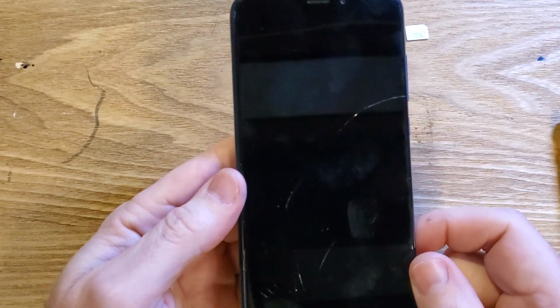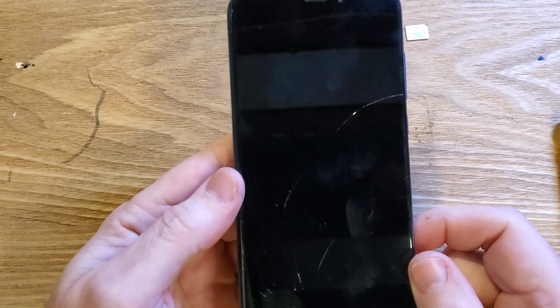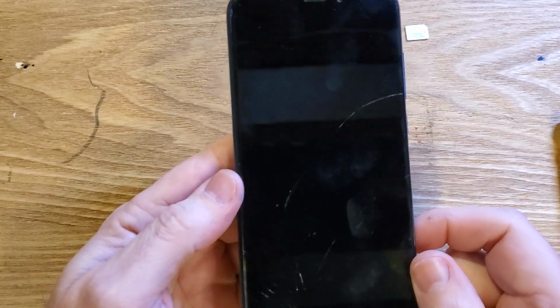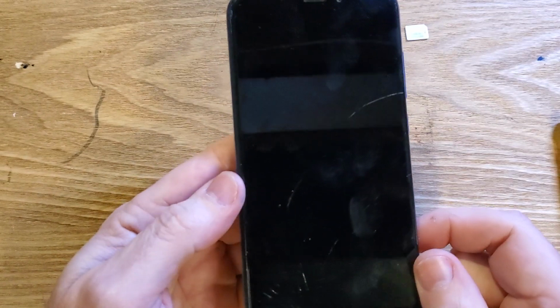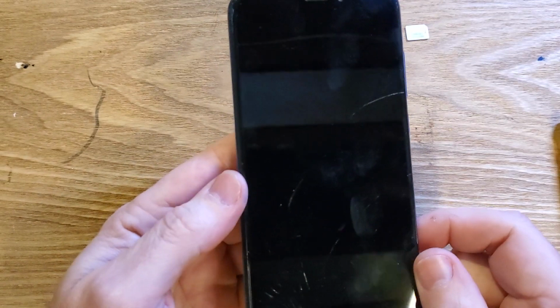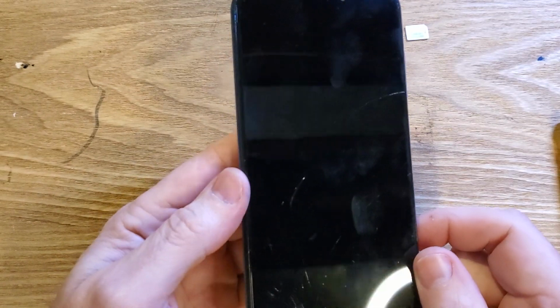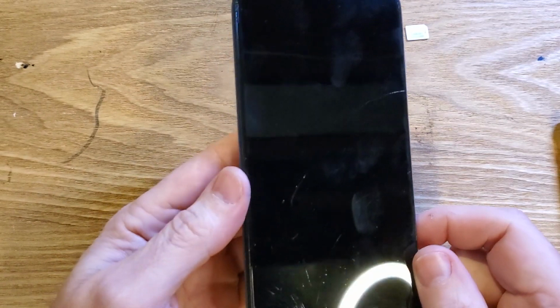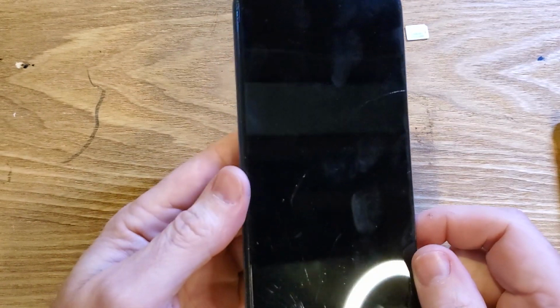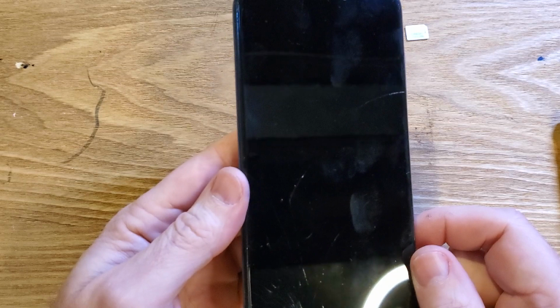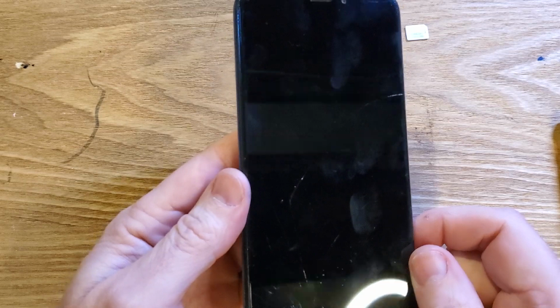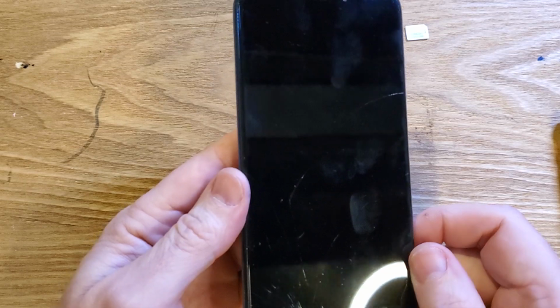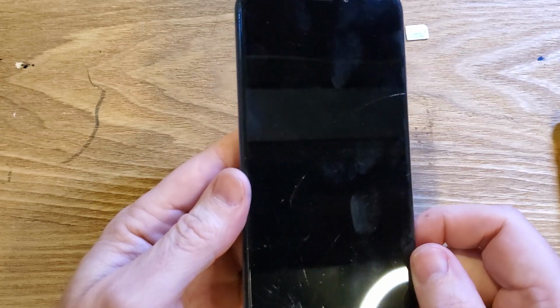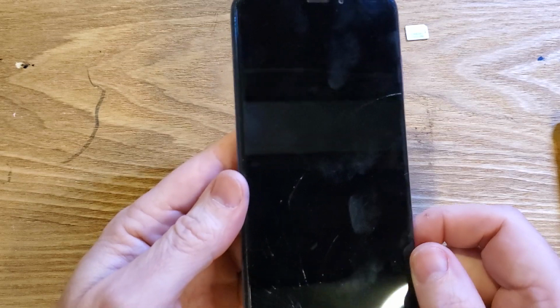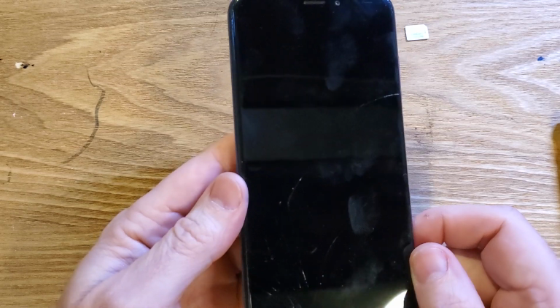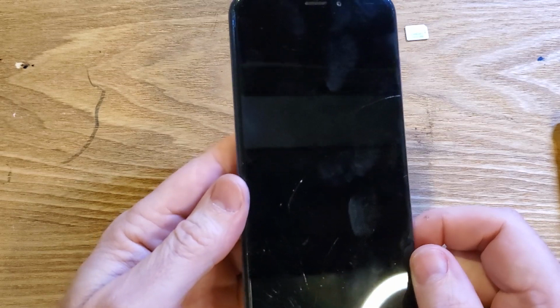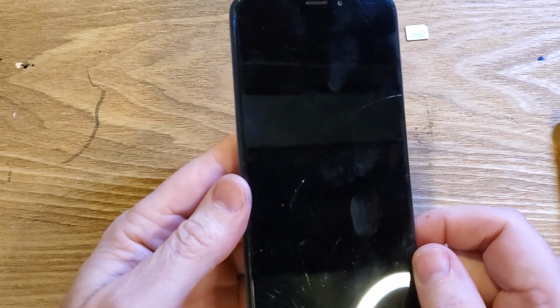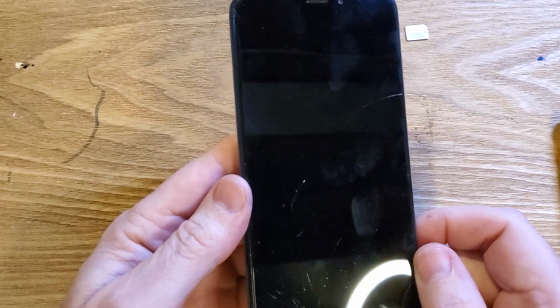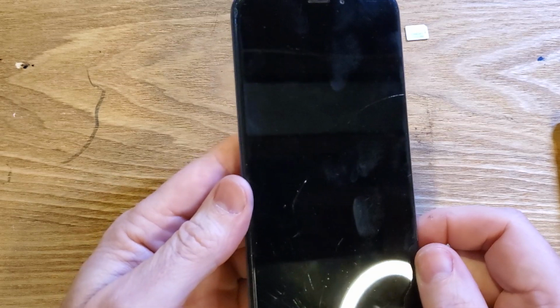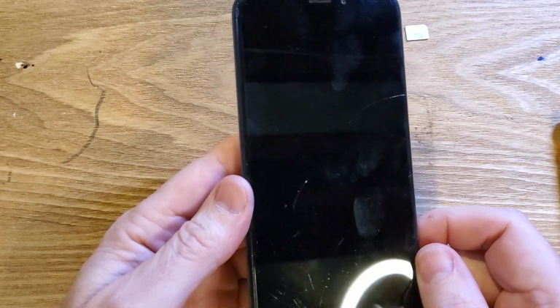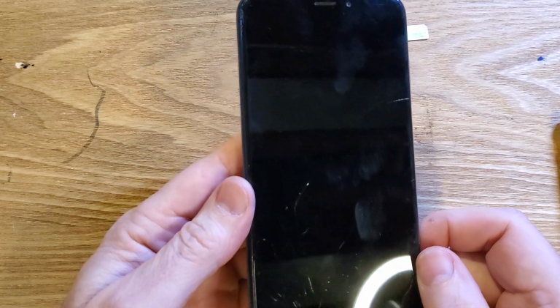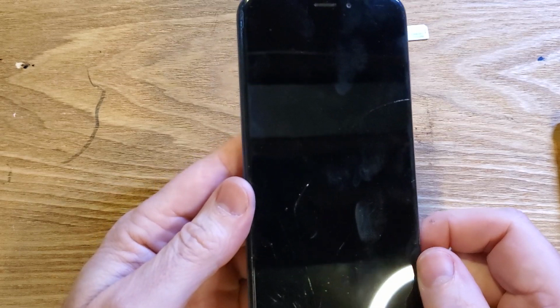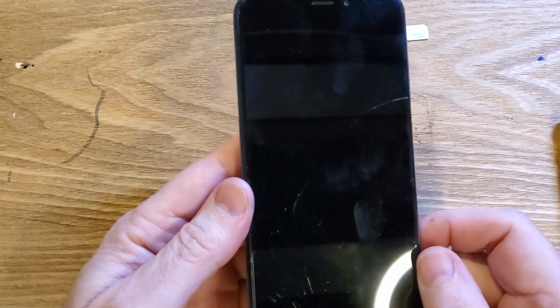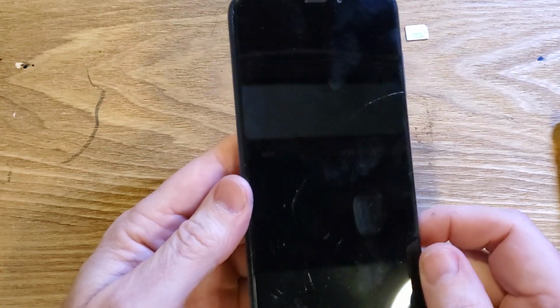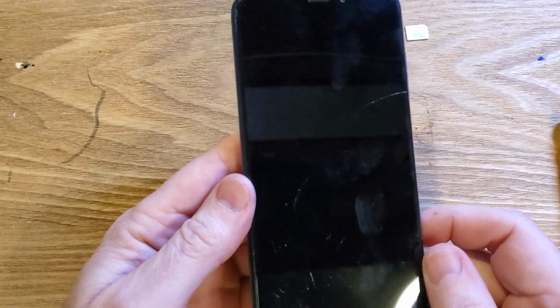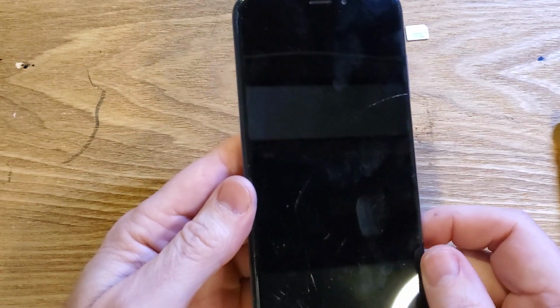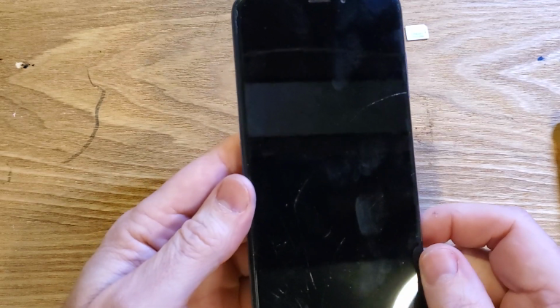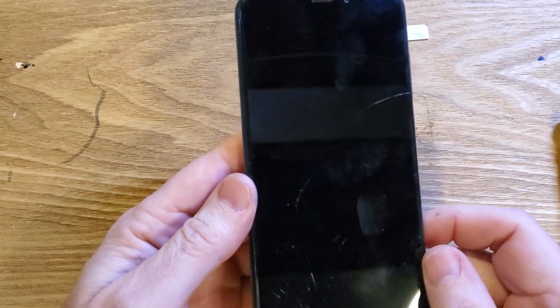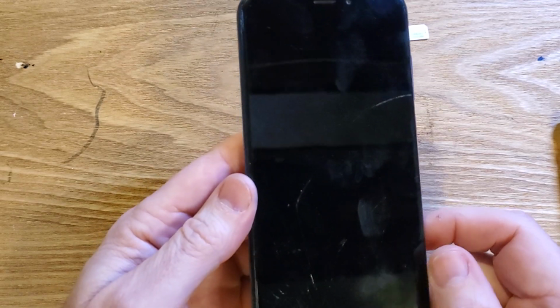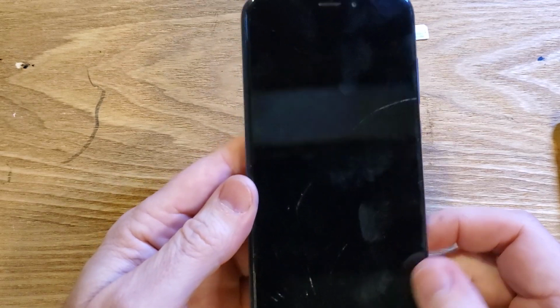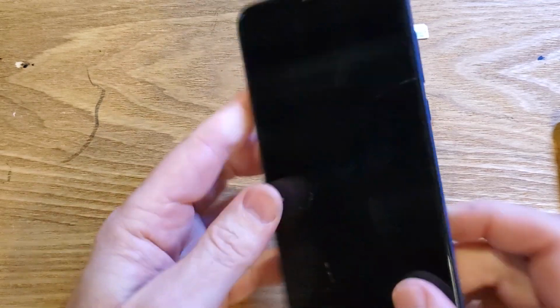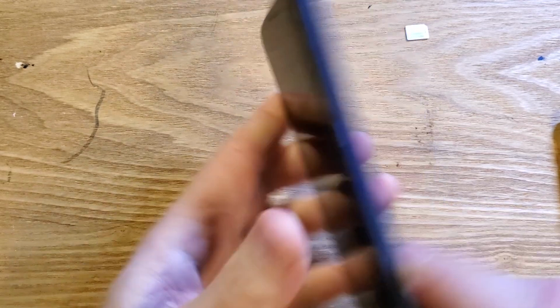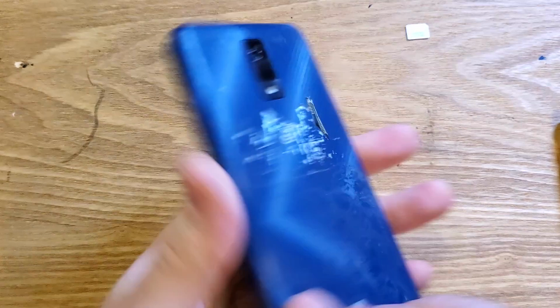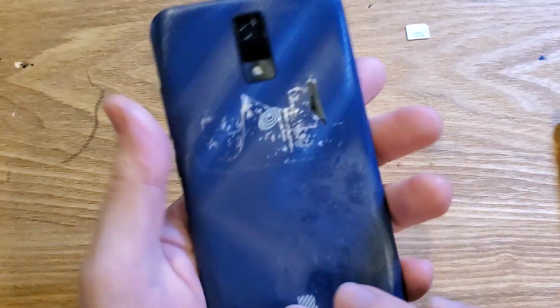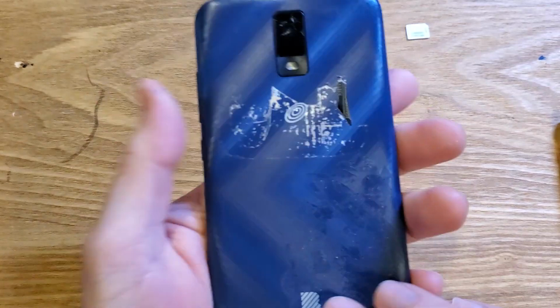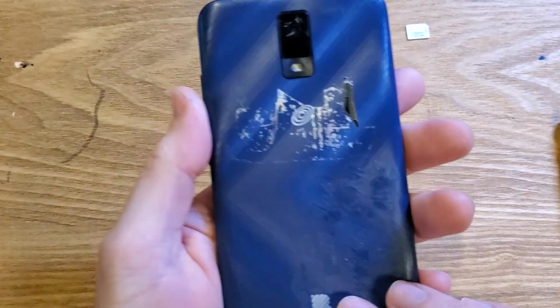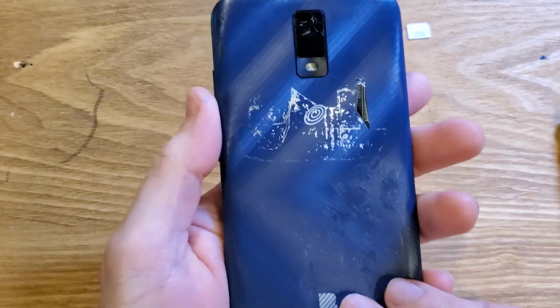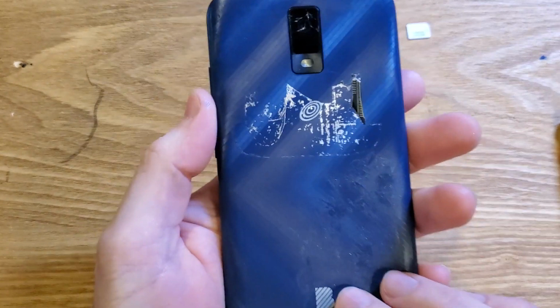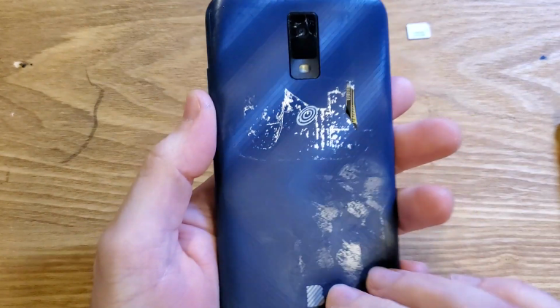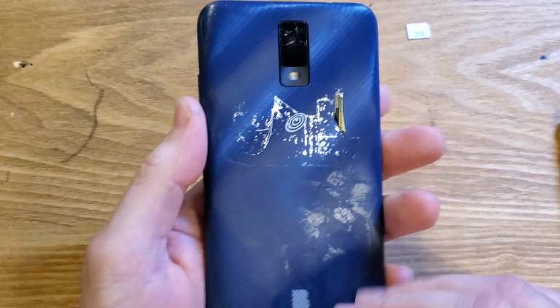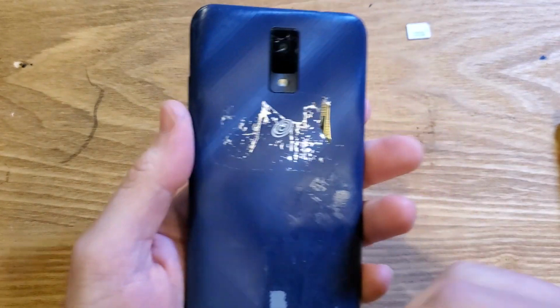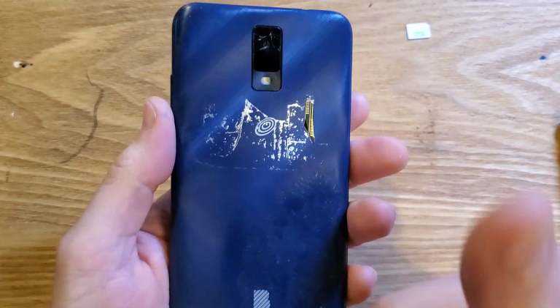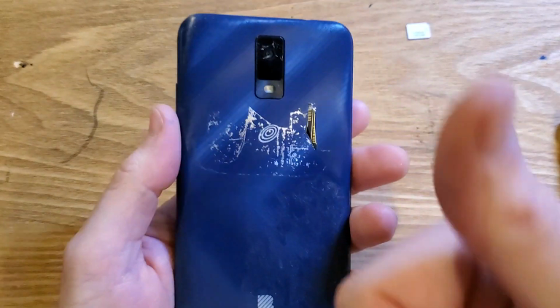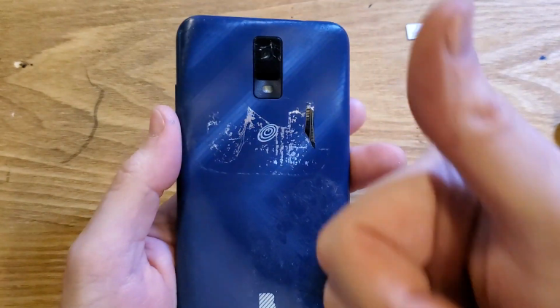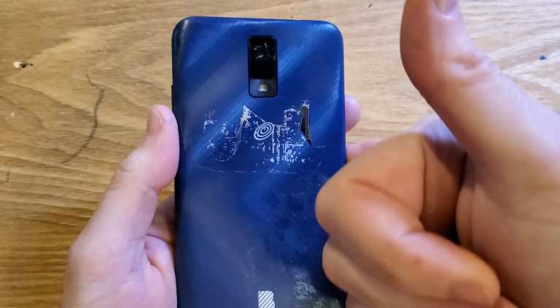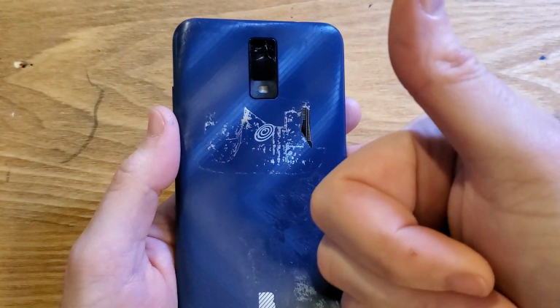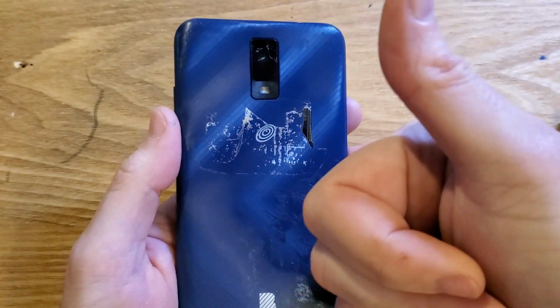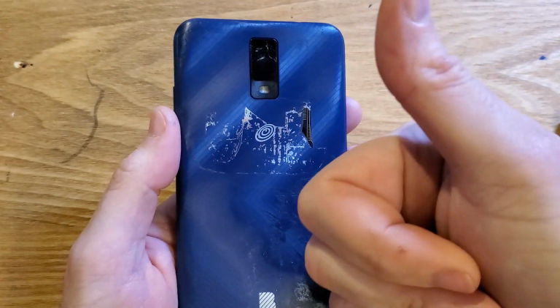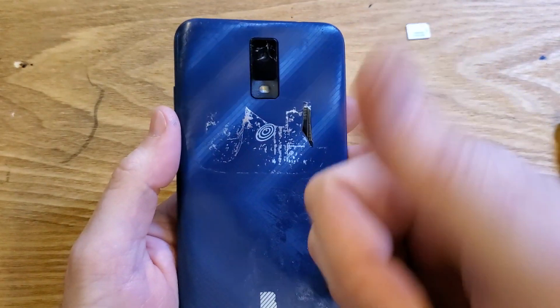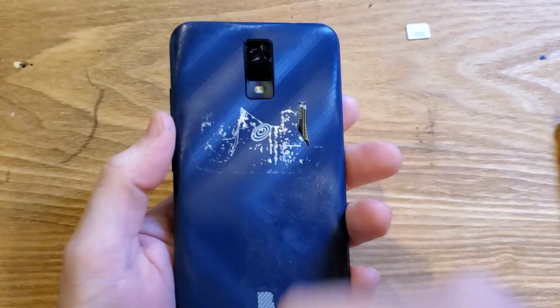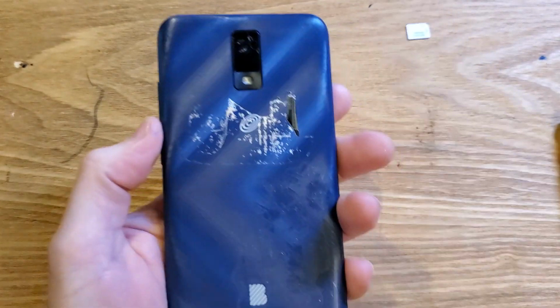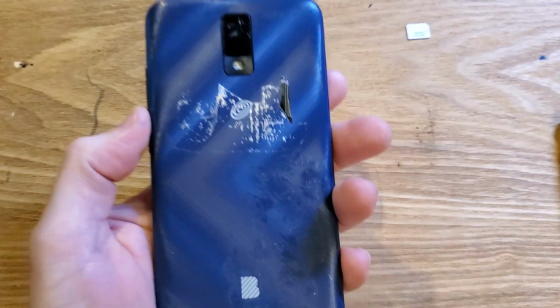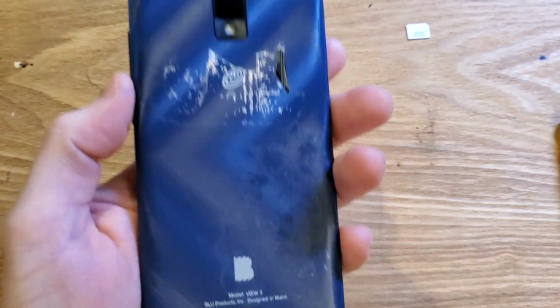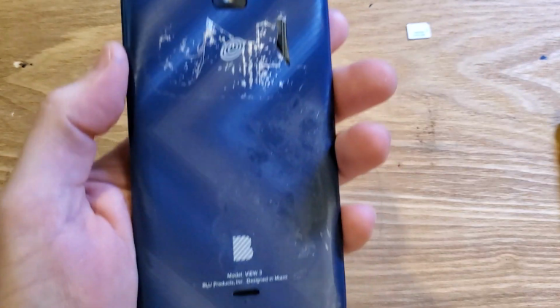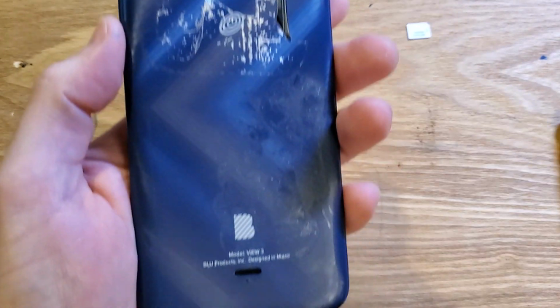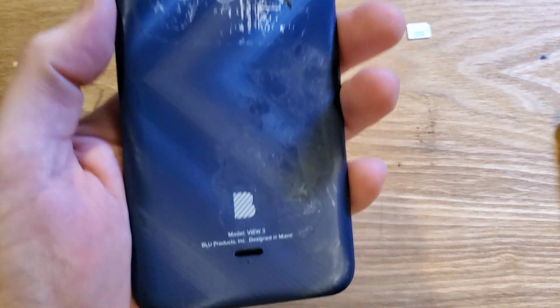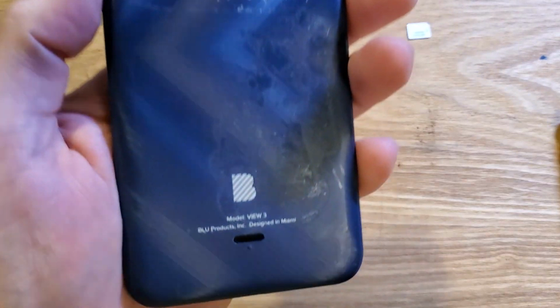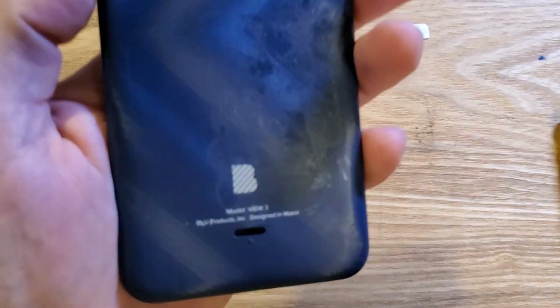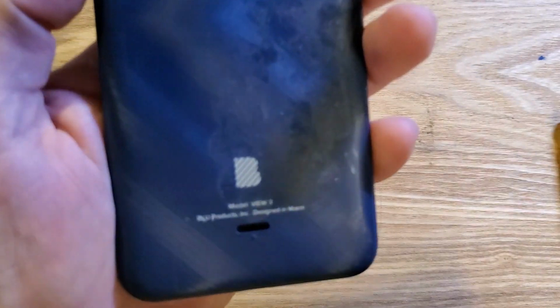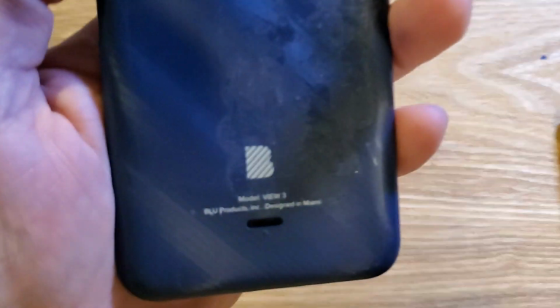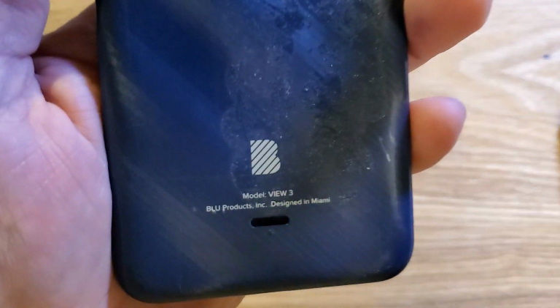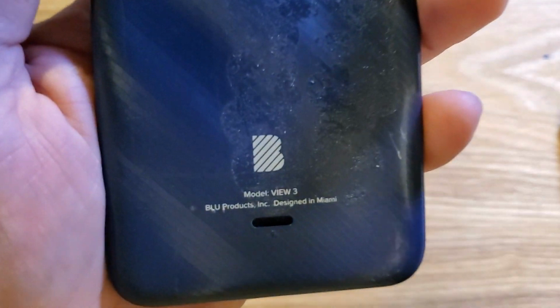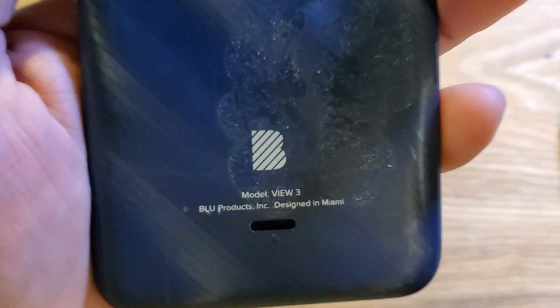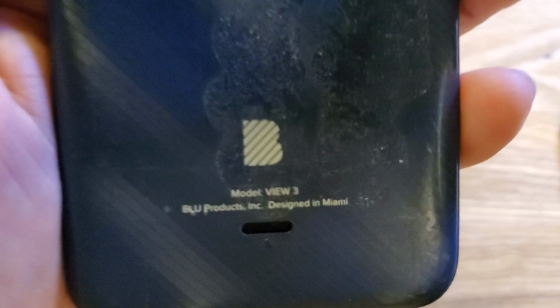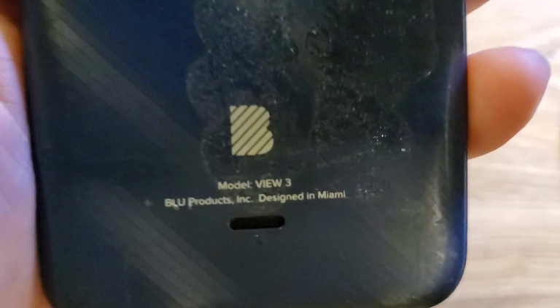And that is how you easily remove or change out your SIM chip on your BlueView3. If this has helped you, please like and subscribe. Thank you for watching.